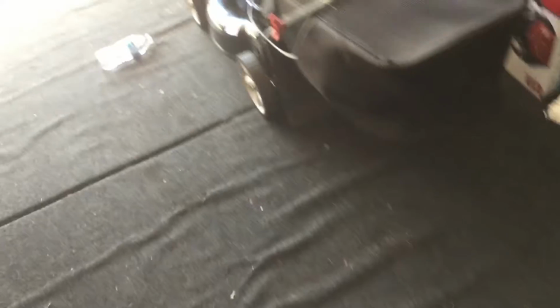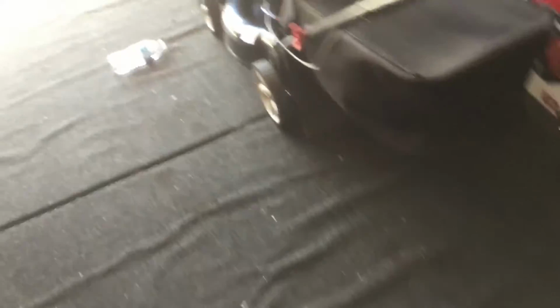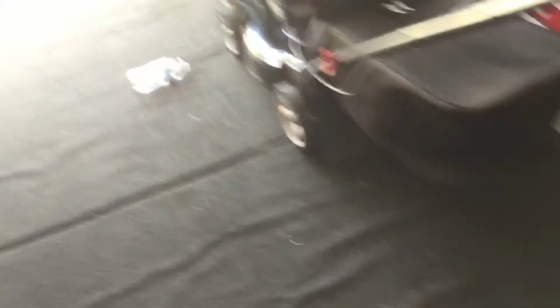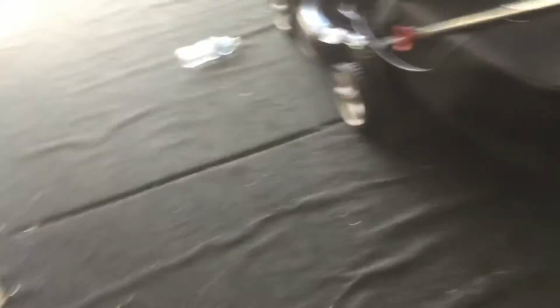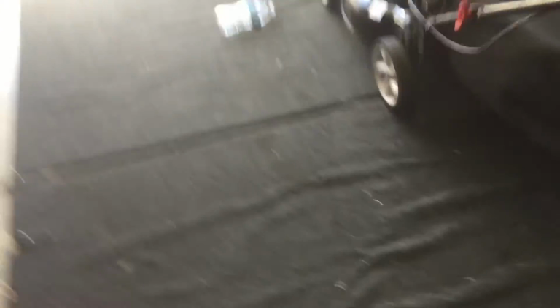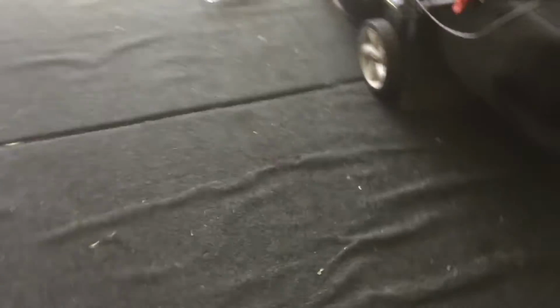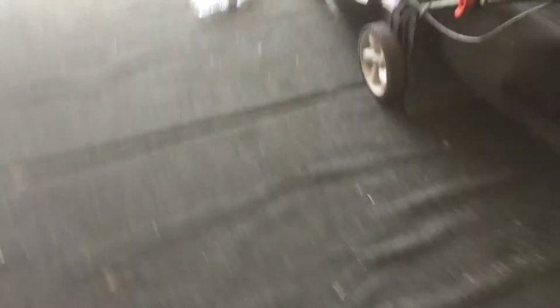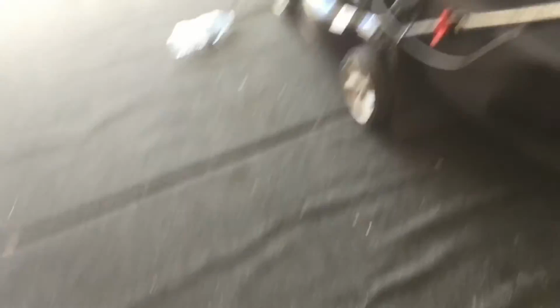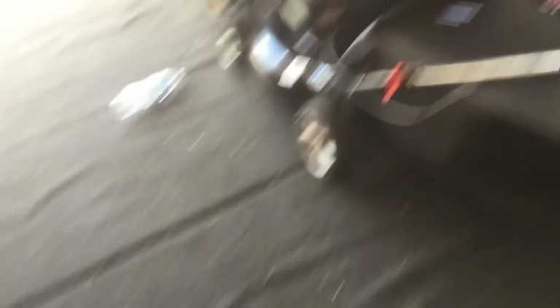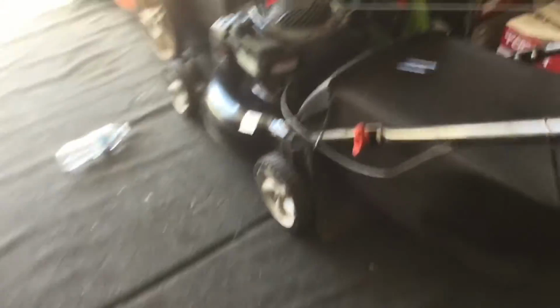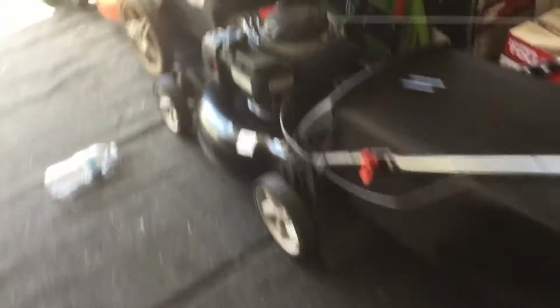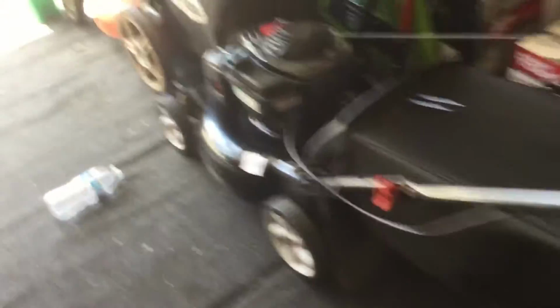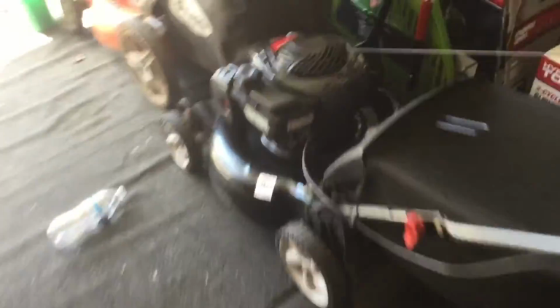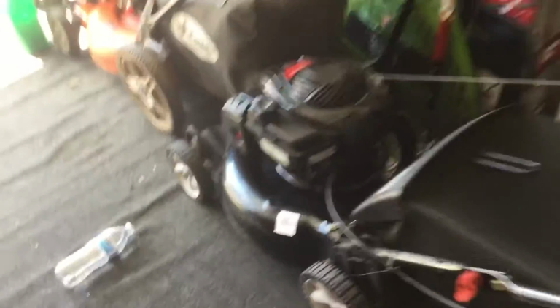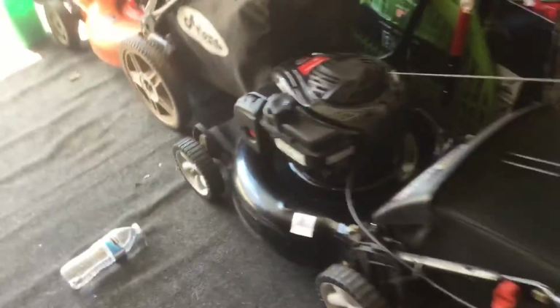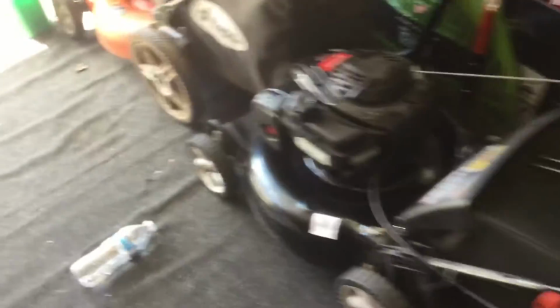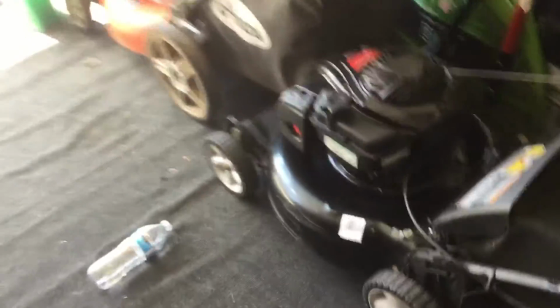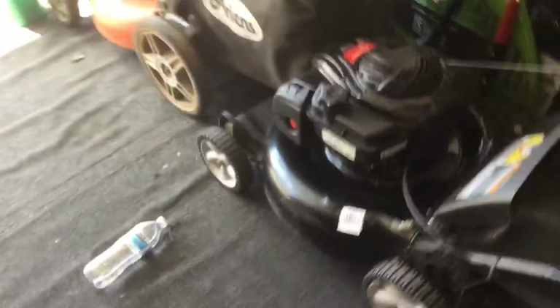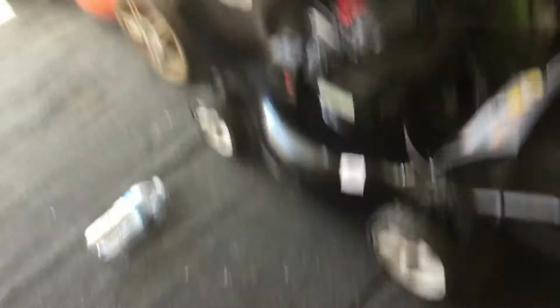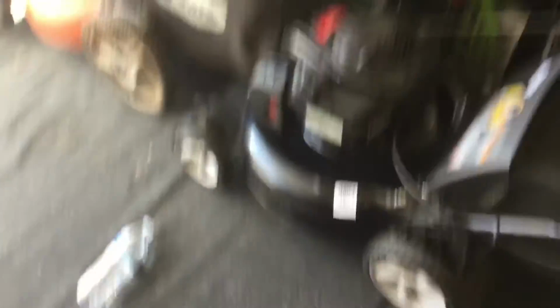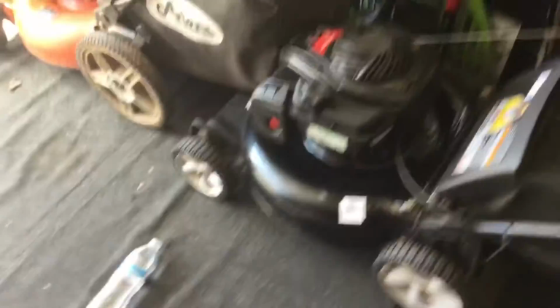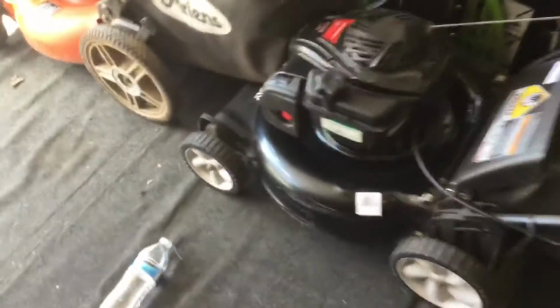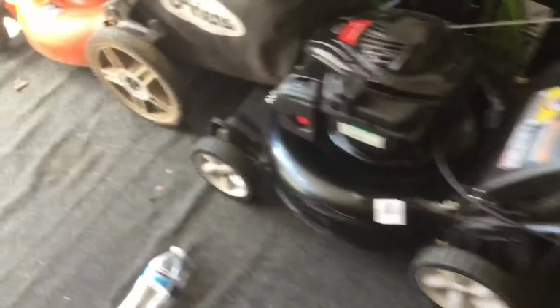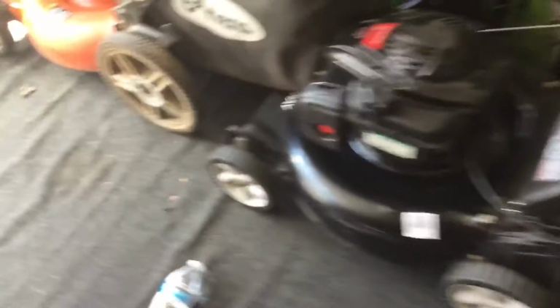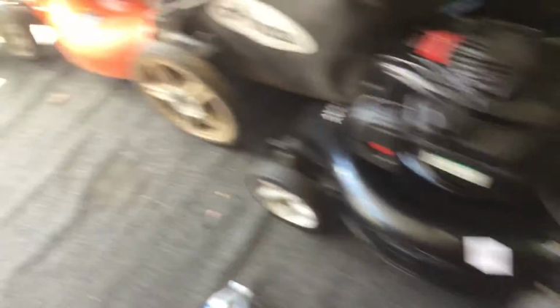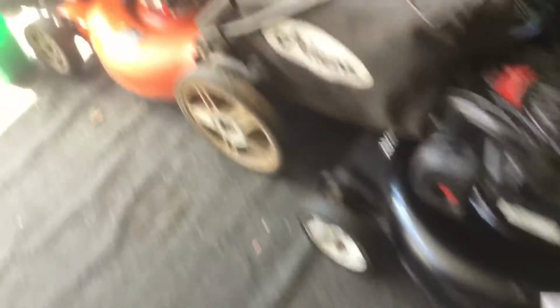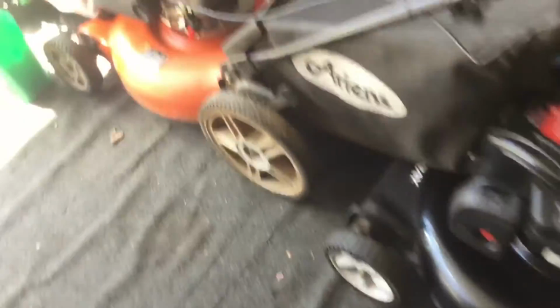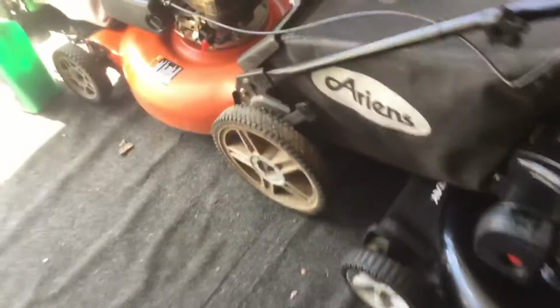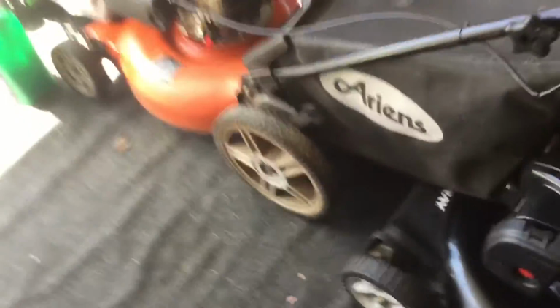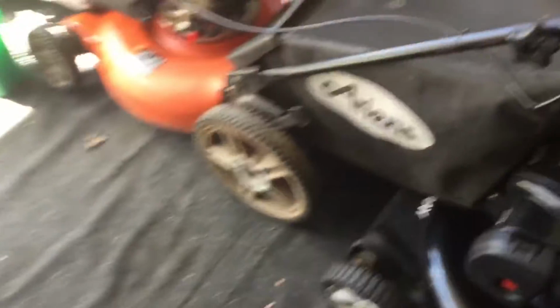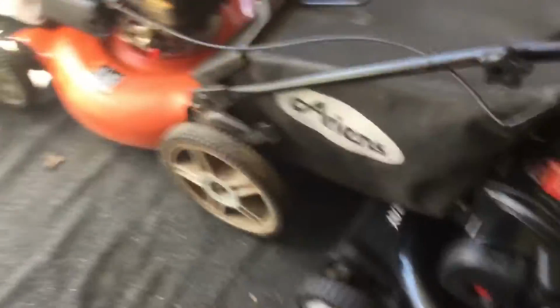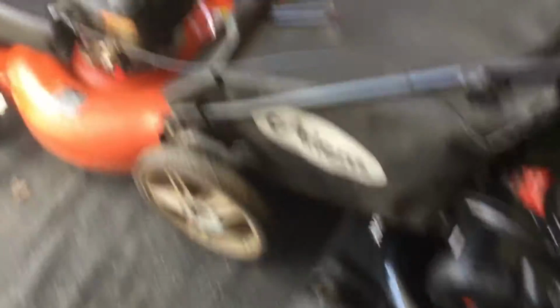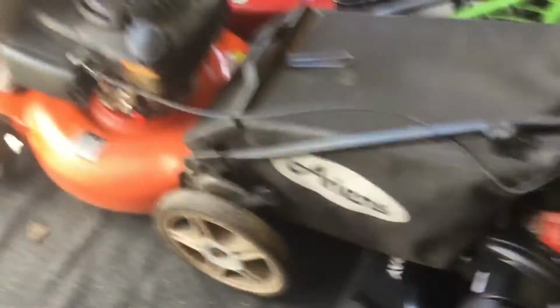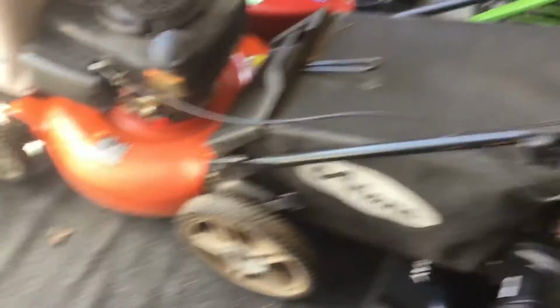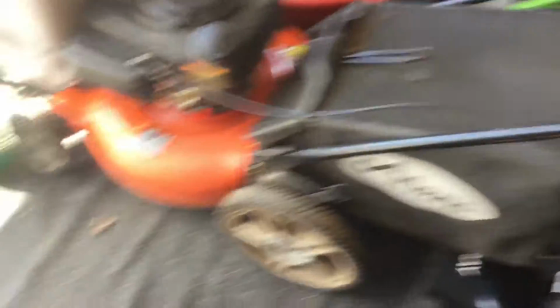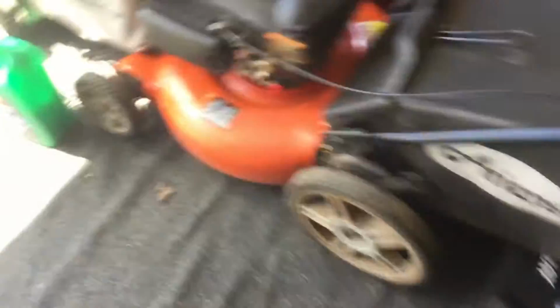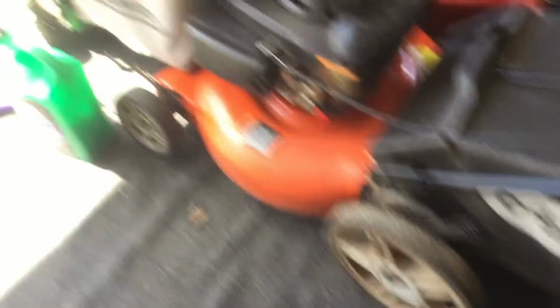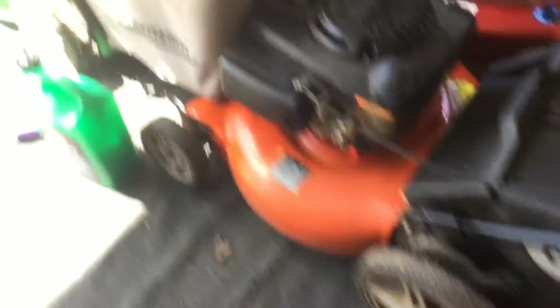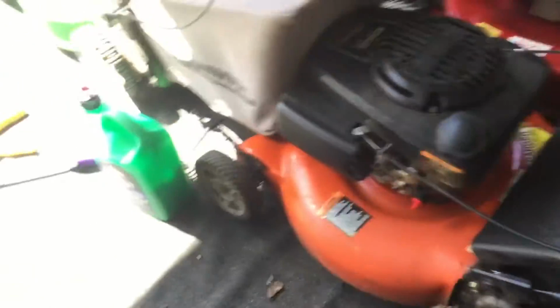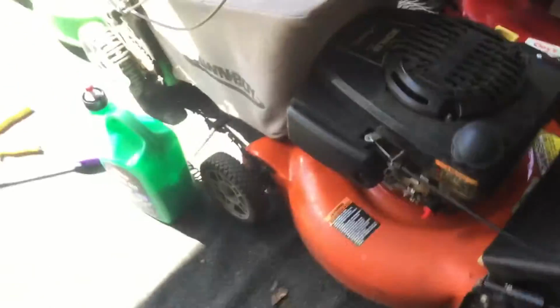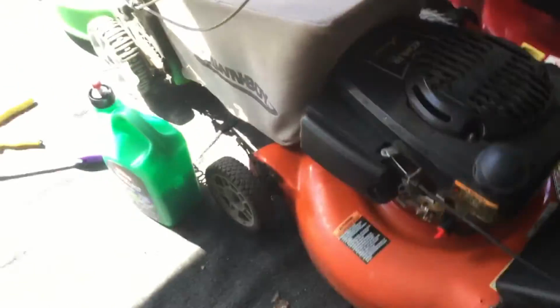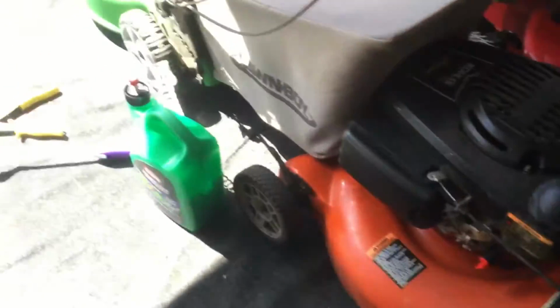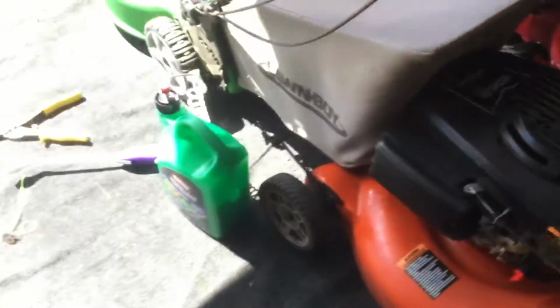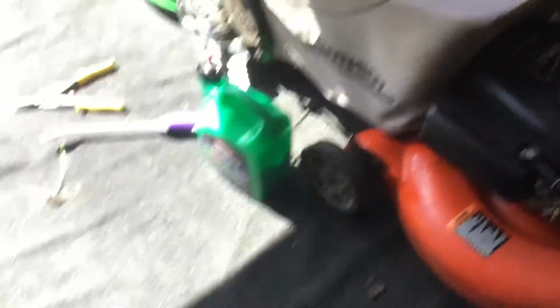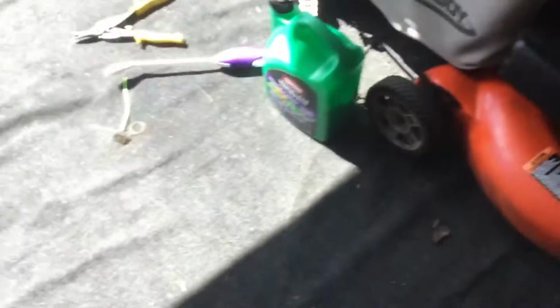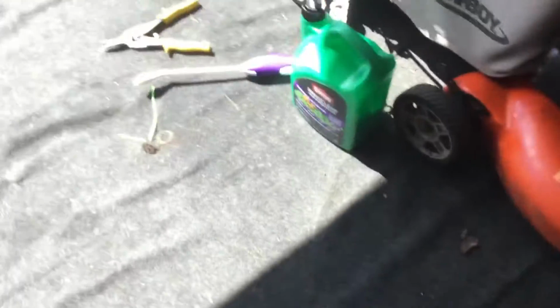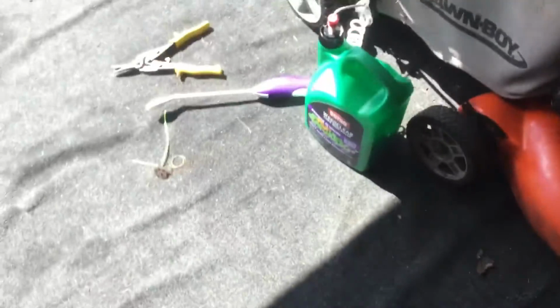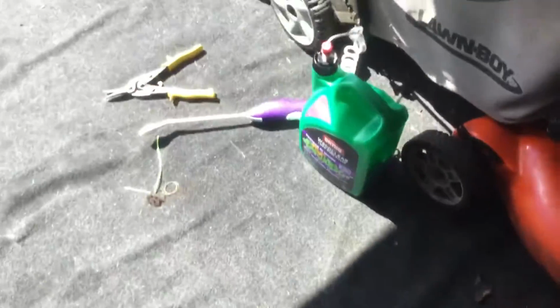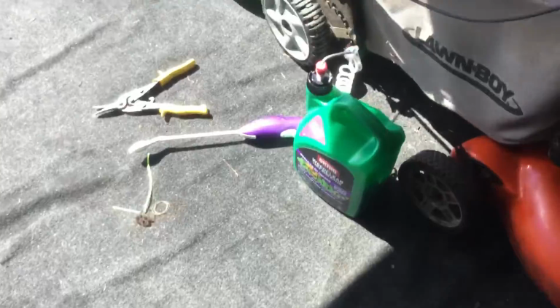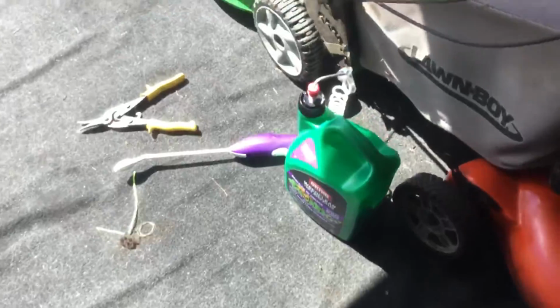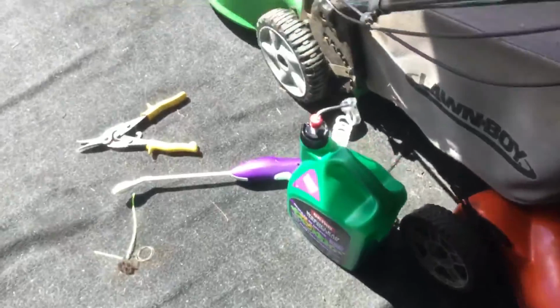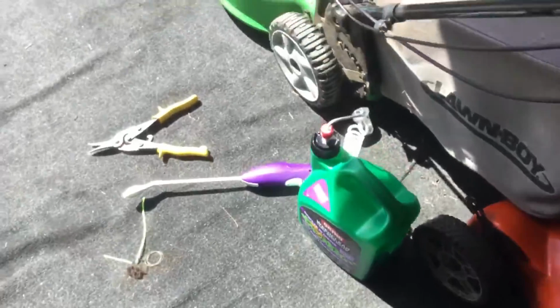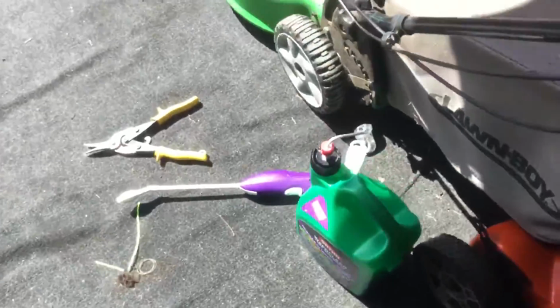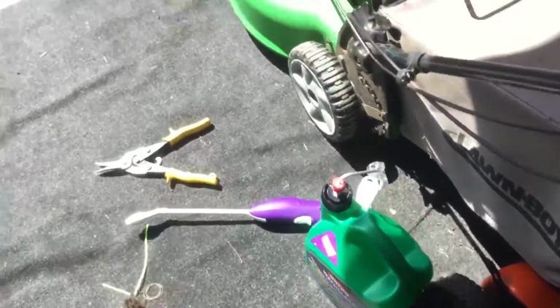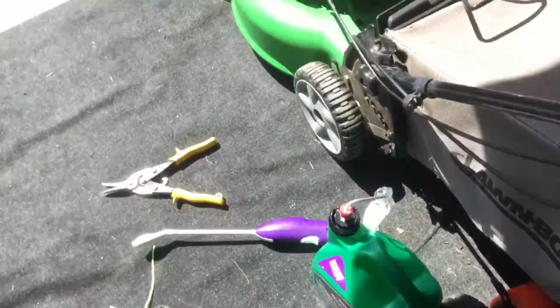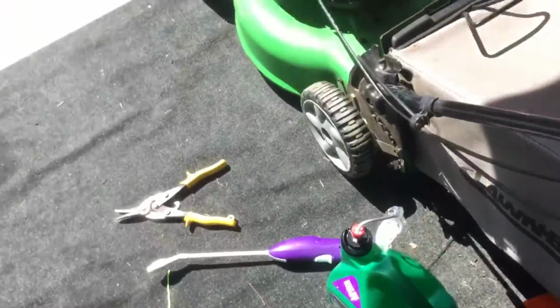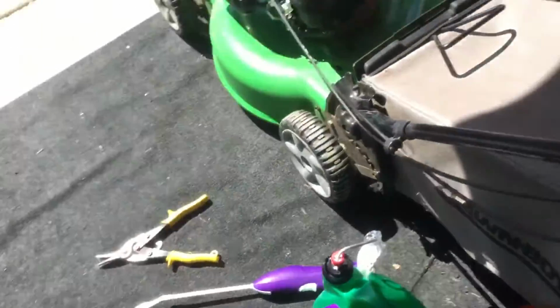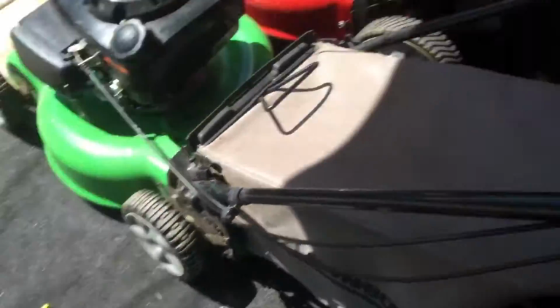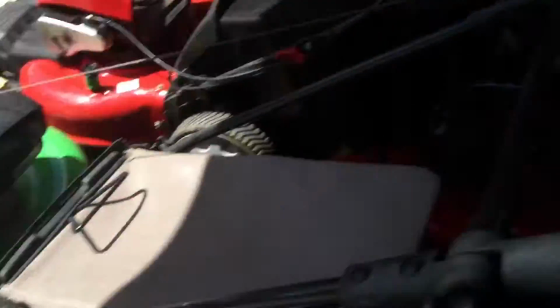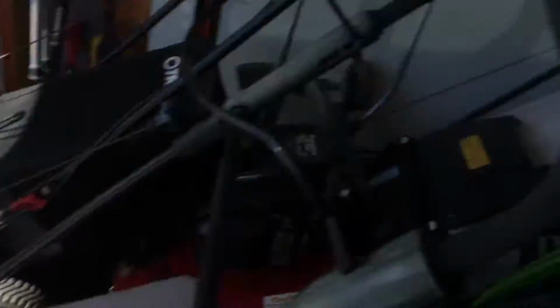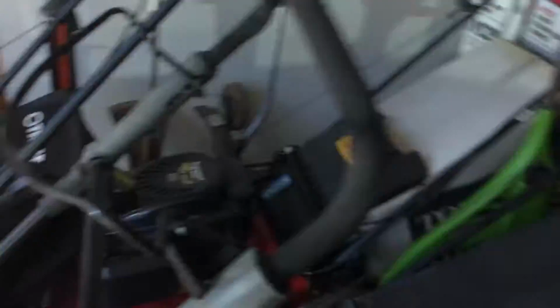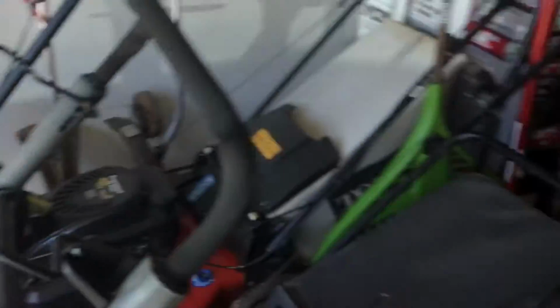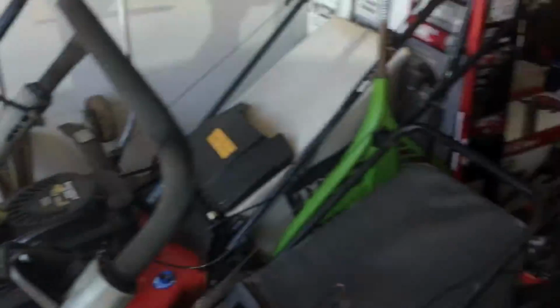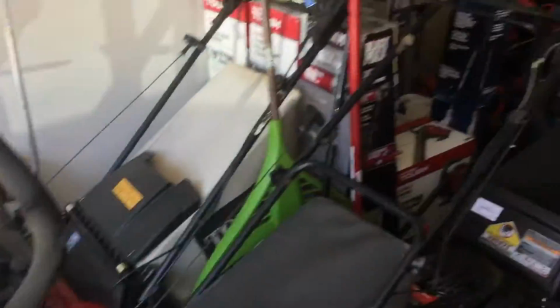Hey guys, this is Toppin, and this is that time of year to film all the mowers I've acquired over the winter, and the small stuff.